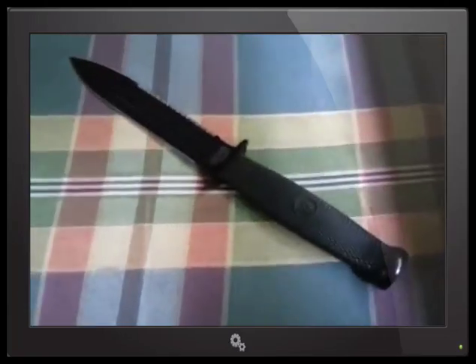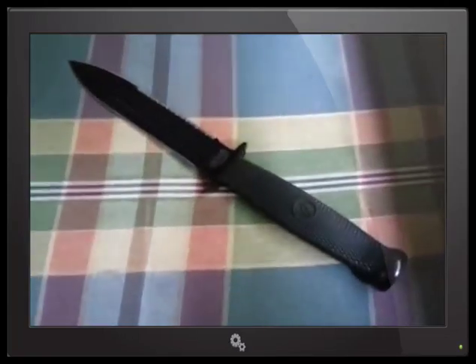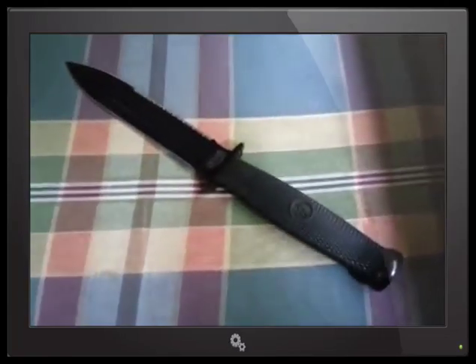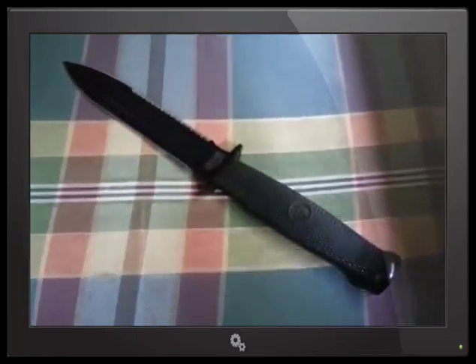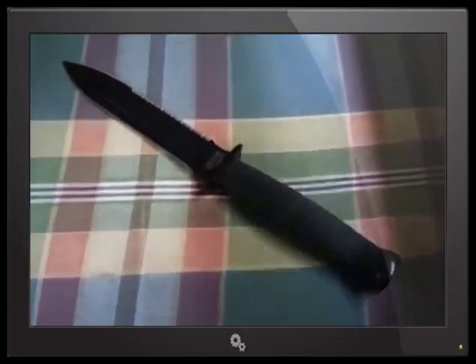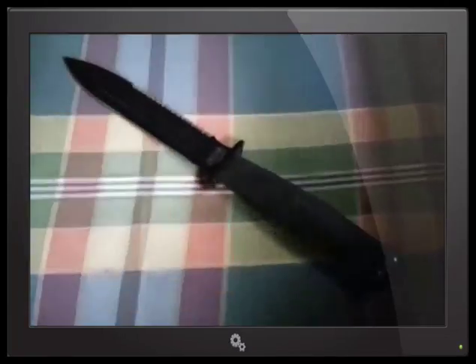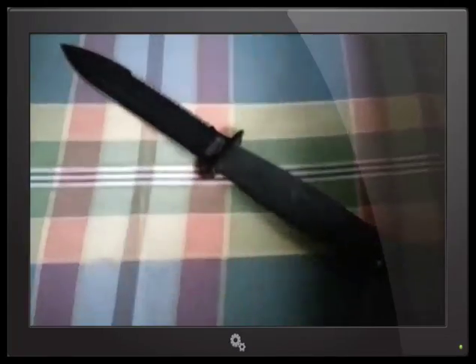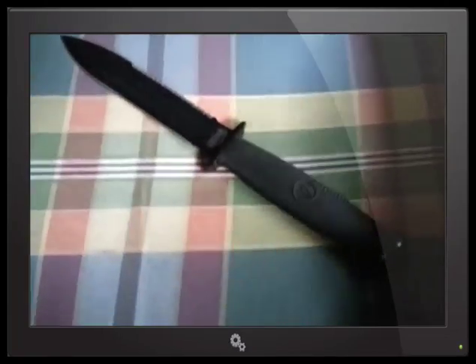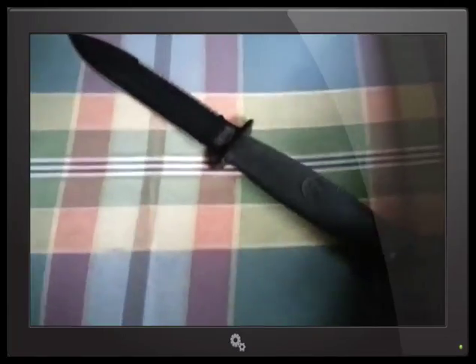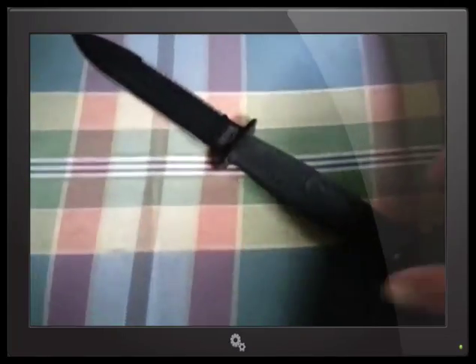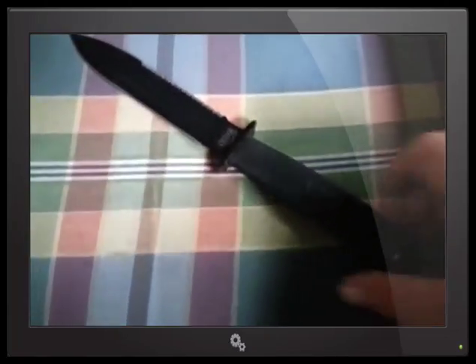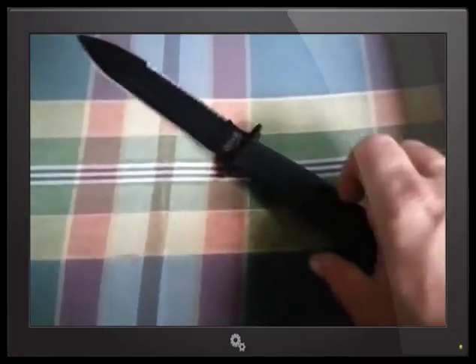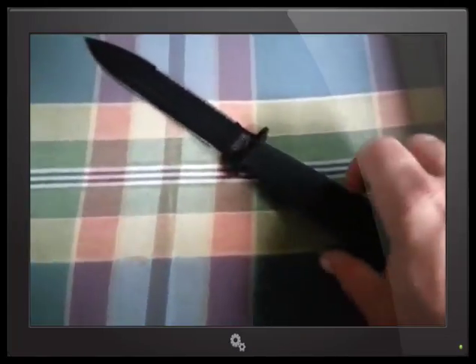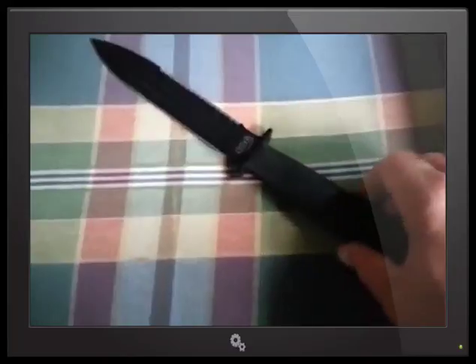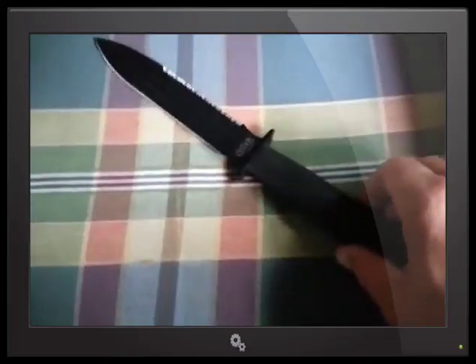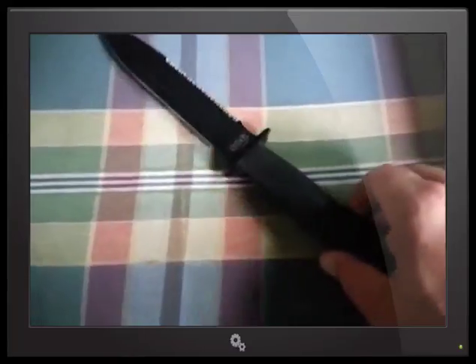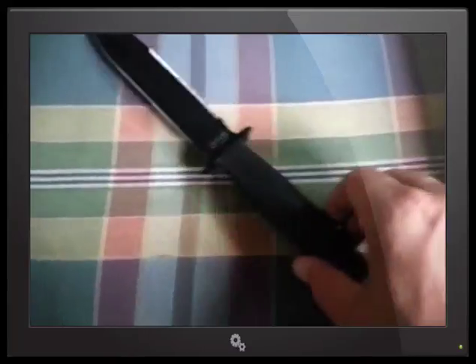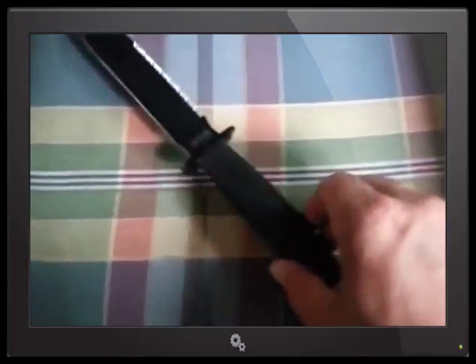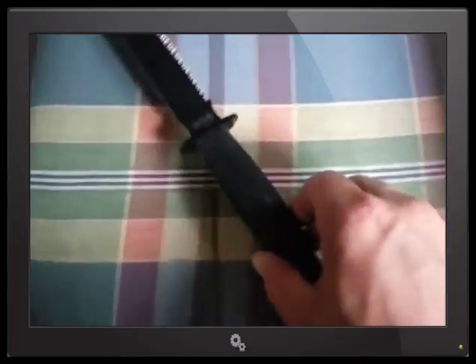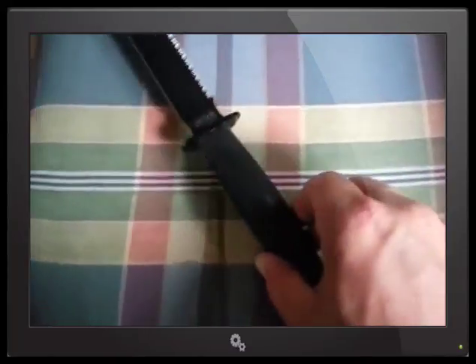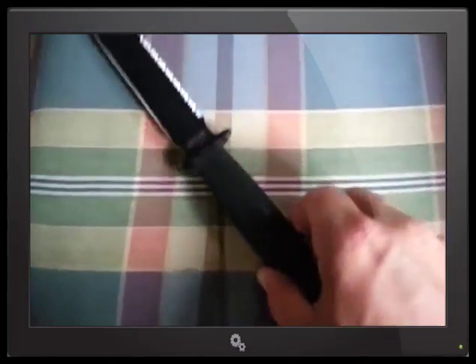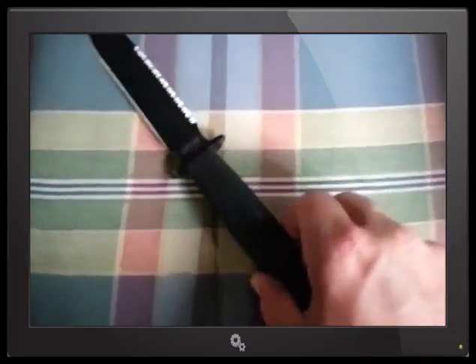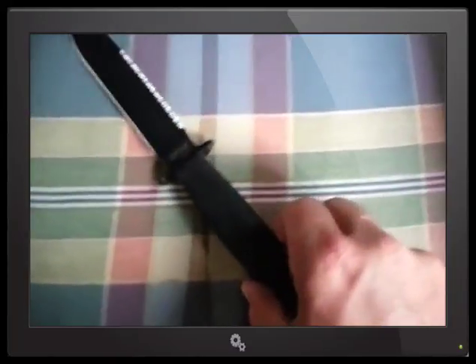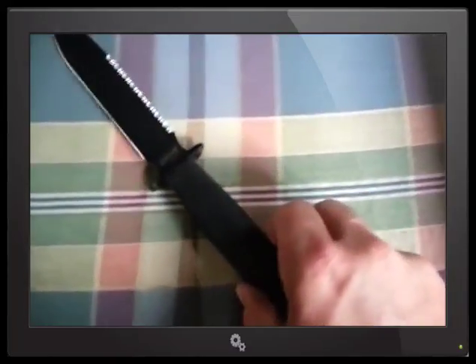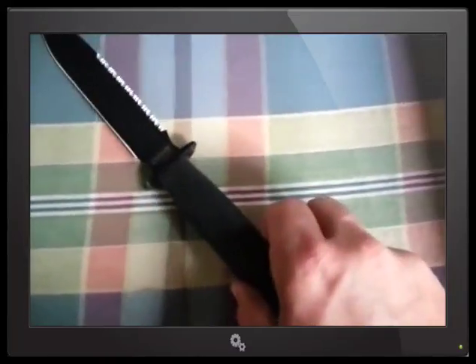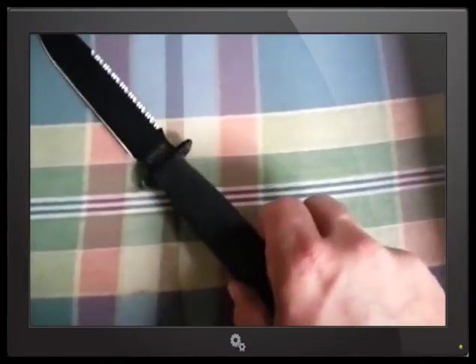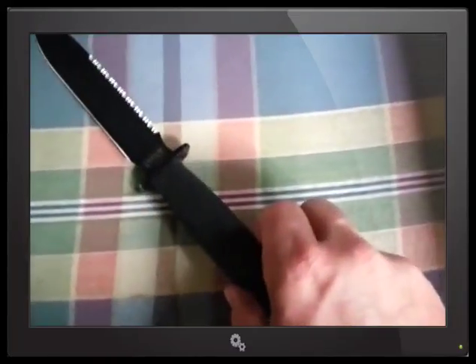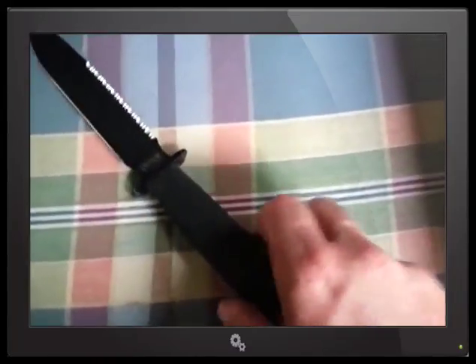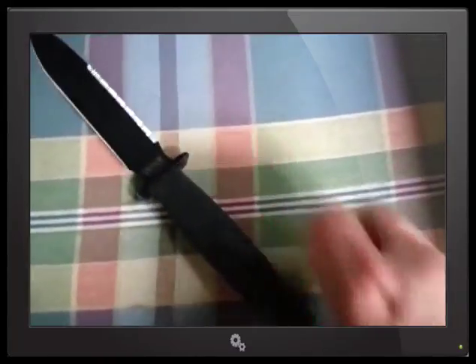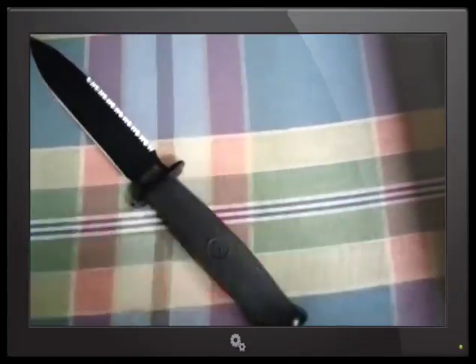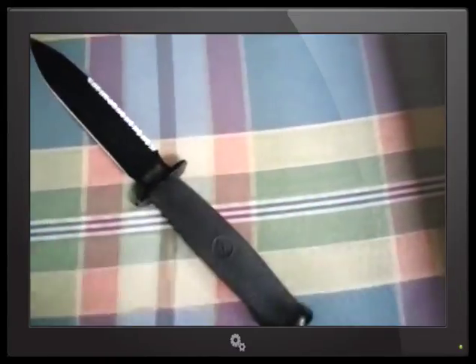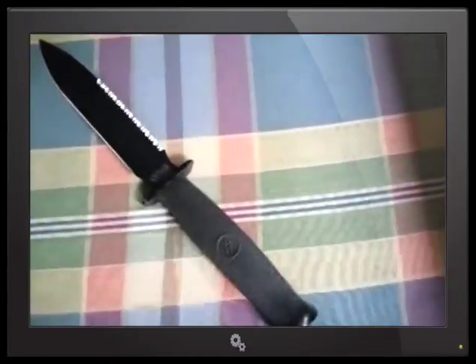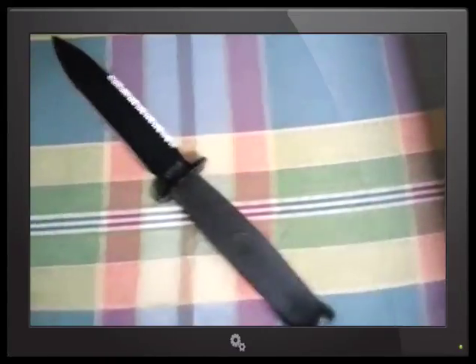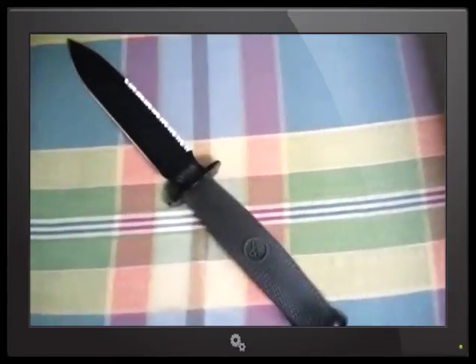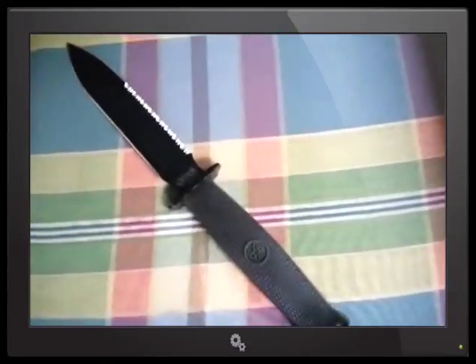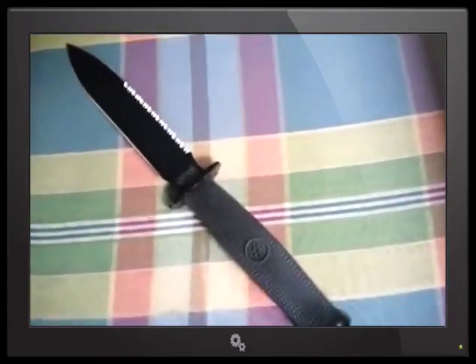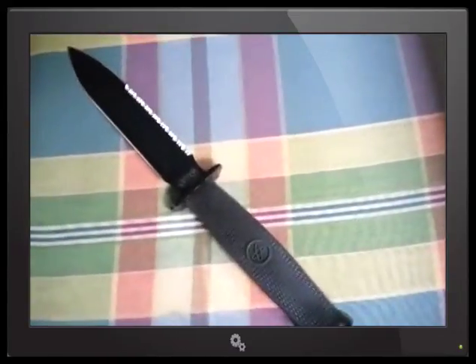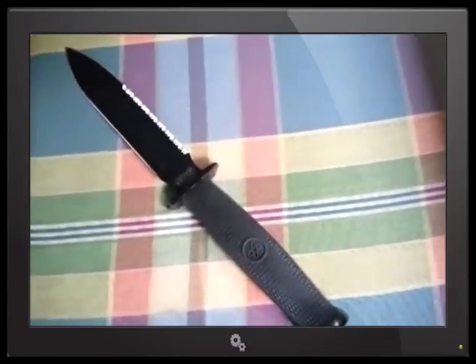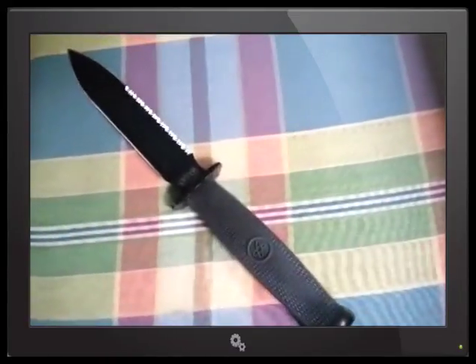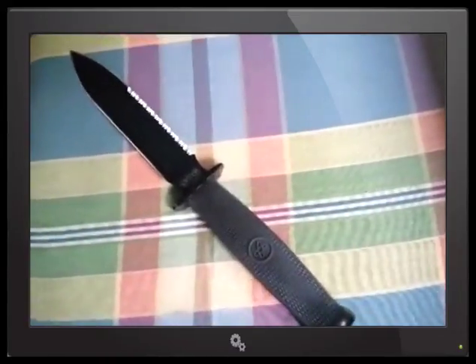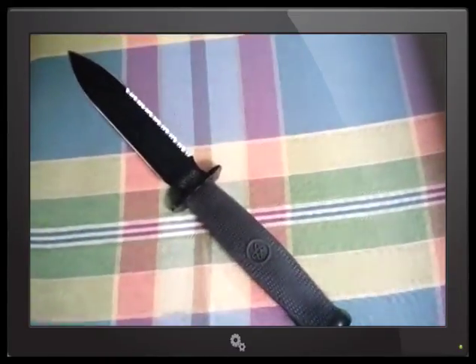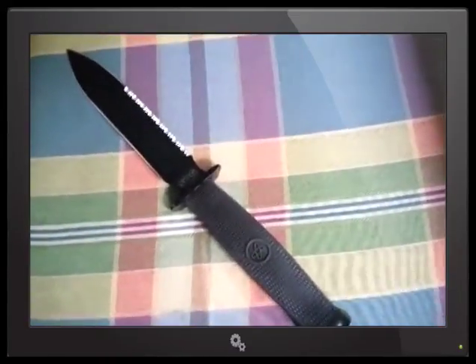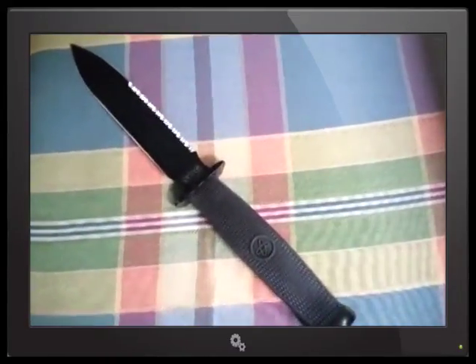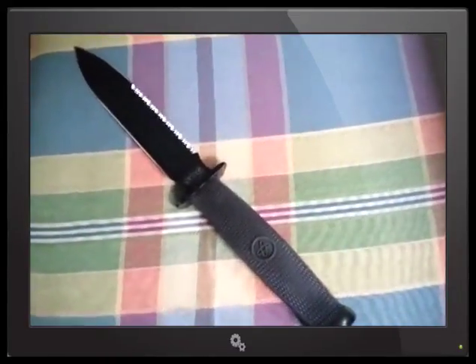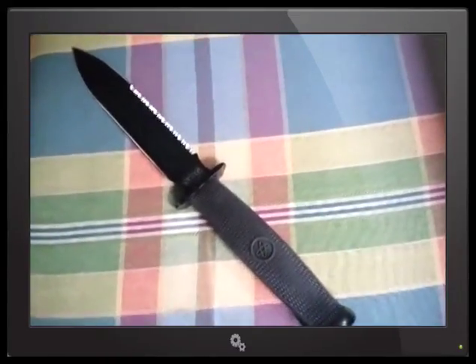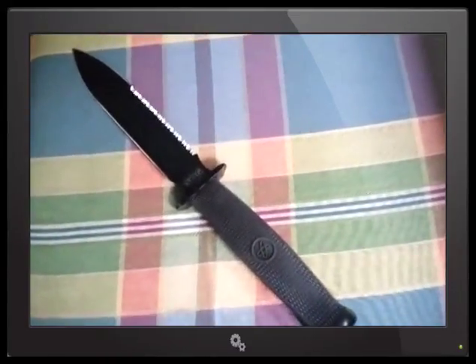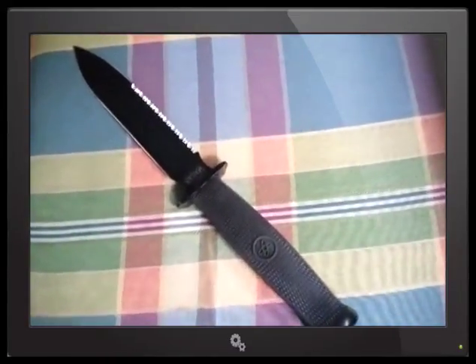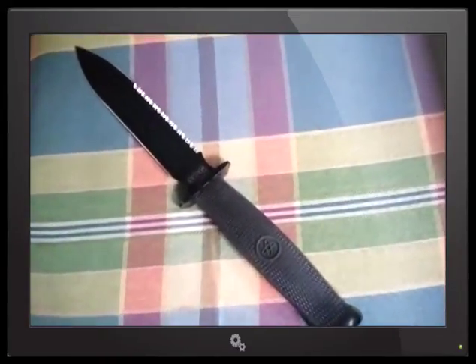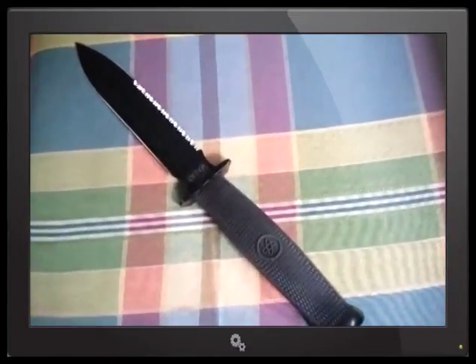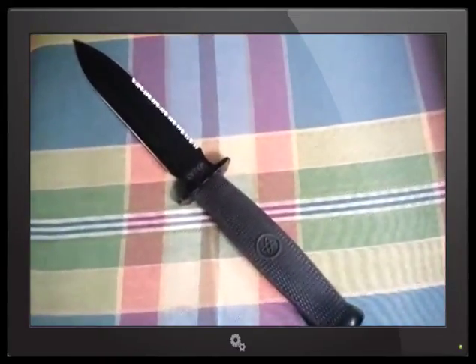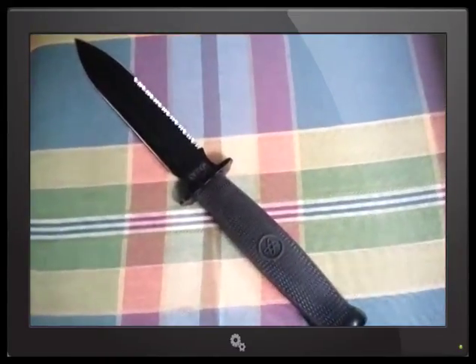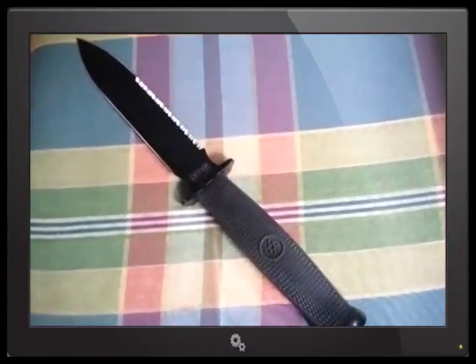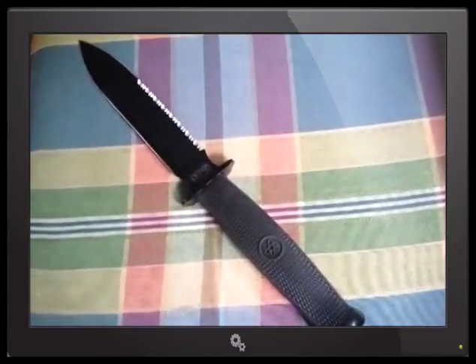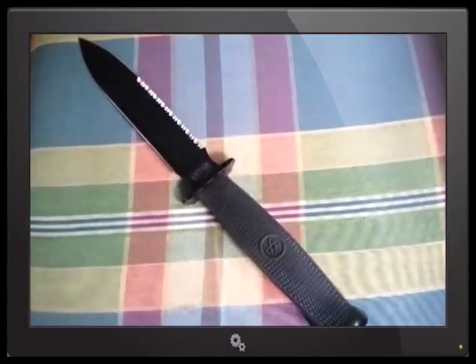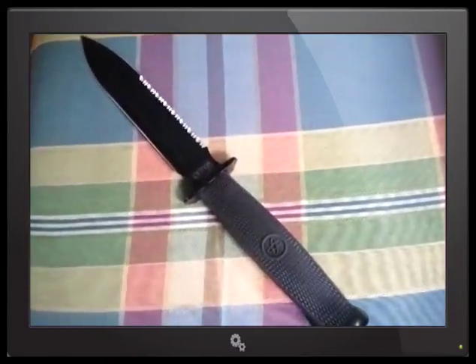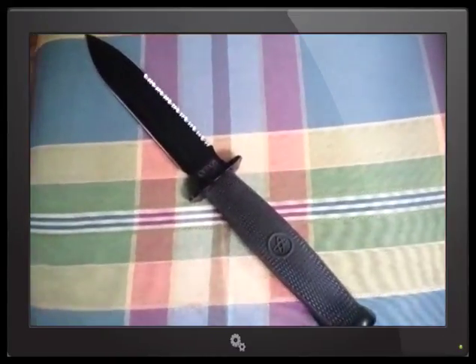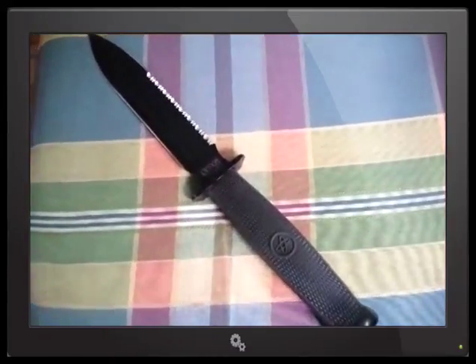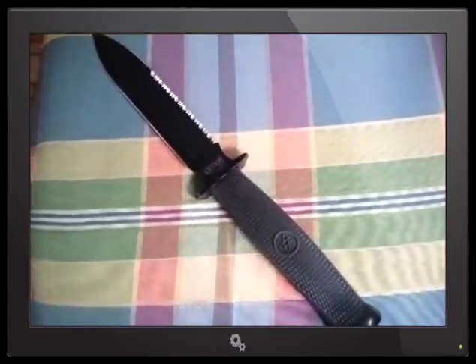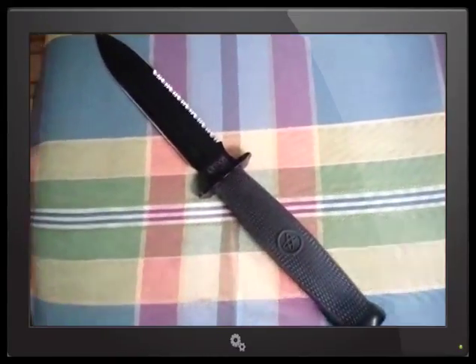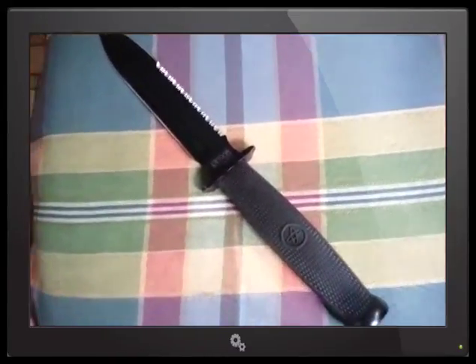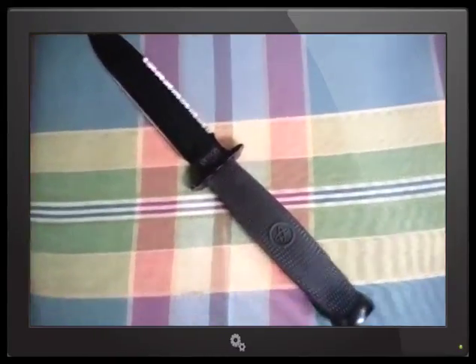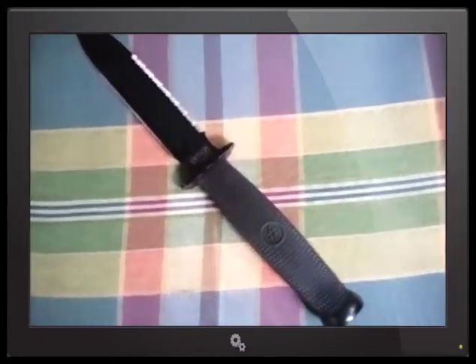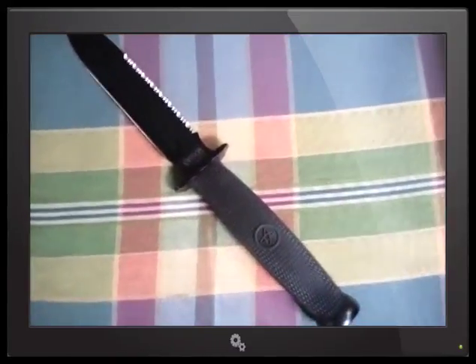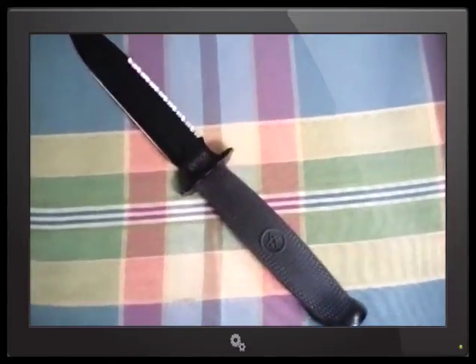Okay, here we go again — I'm on a roll today with the knife reviews. This is the SOG FX10 Fixation Dagger.